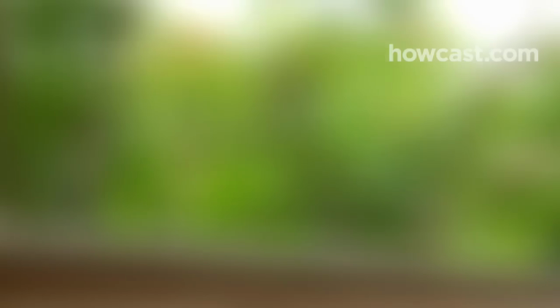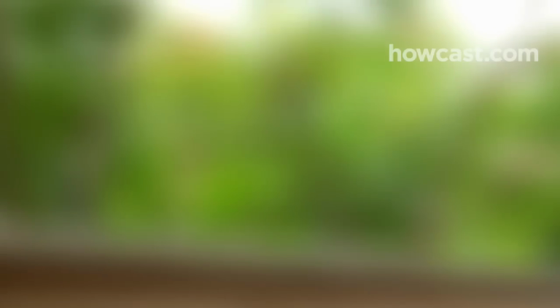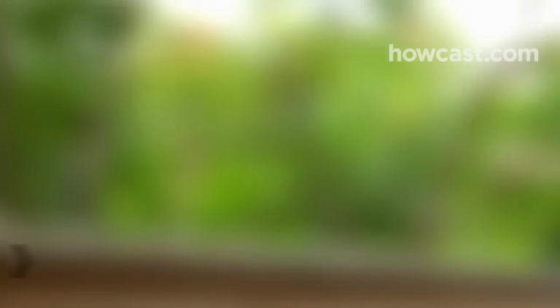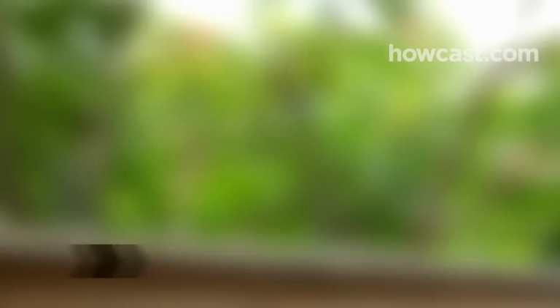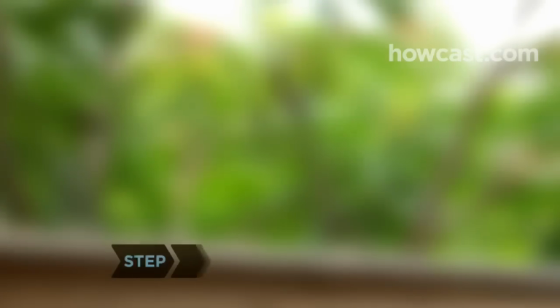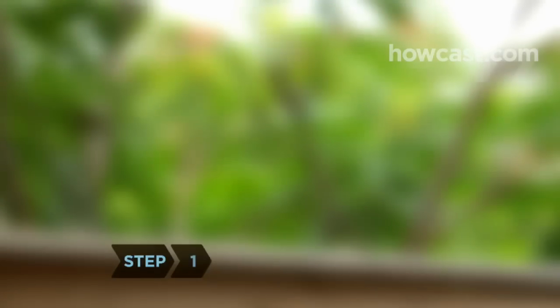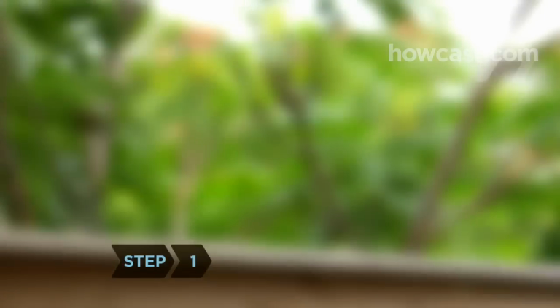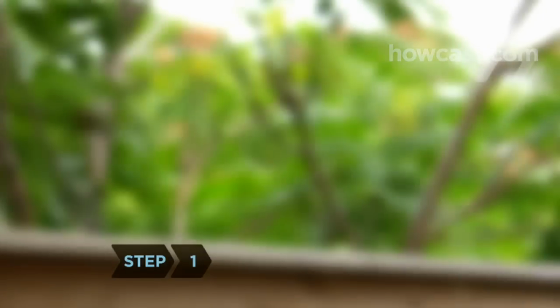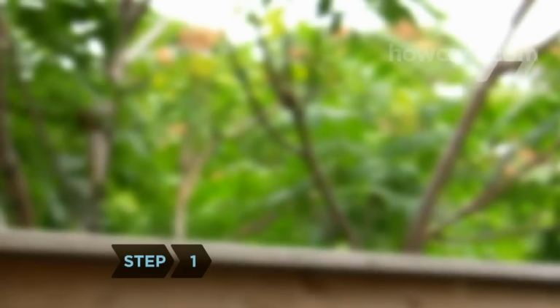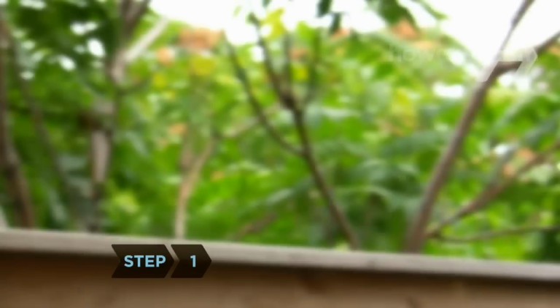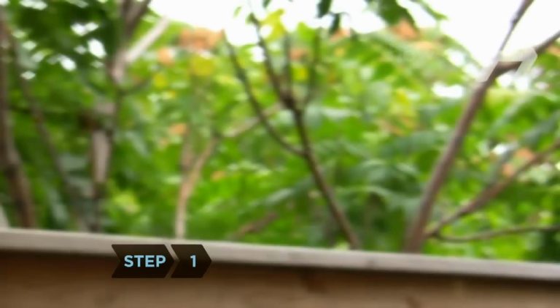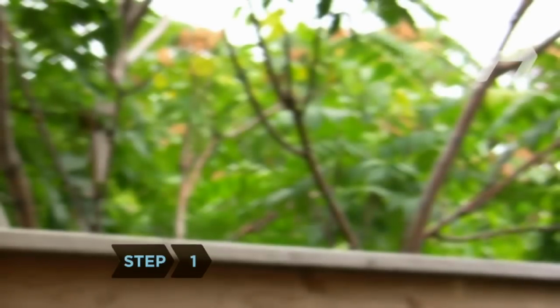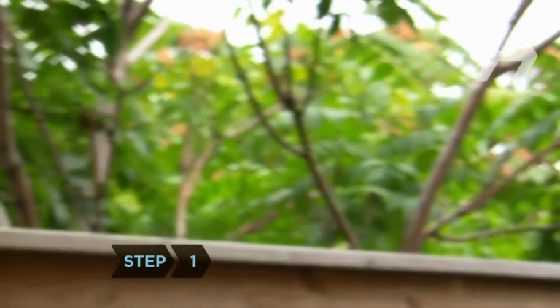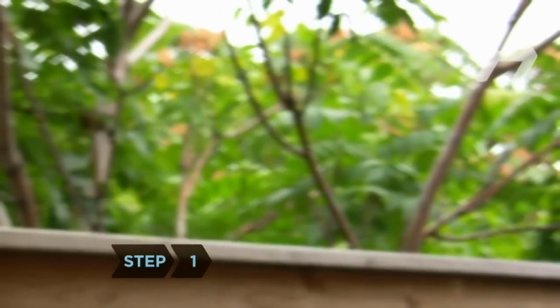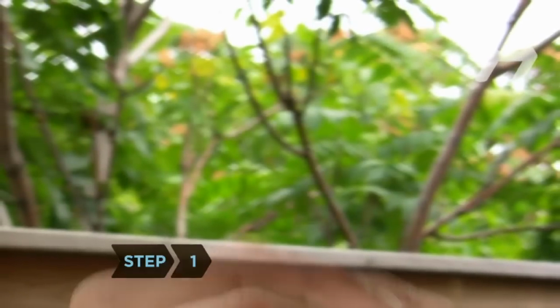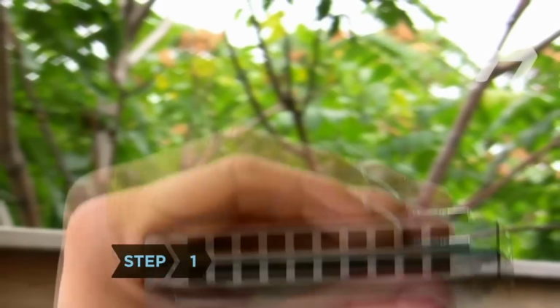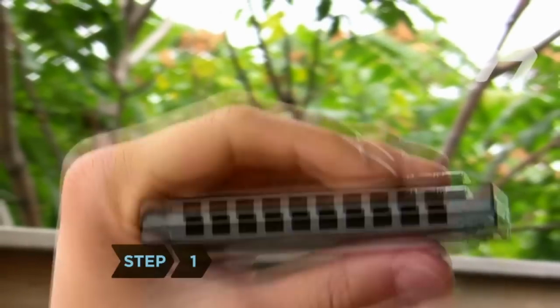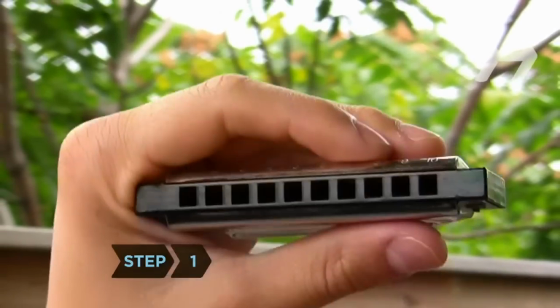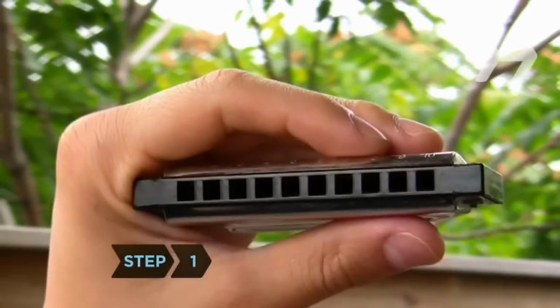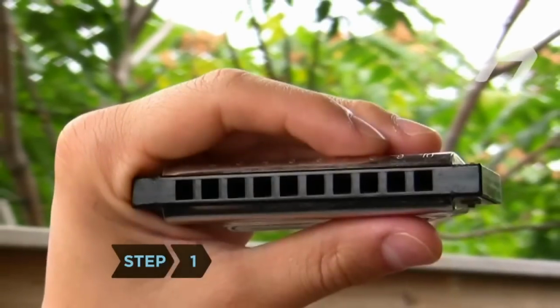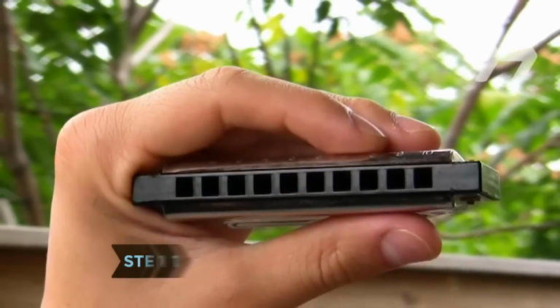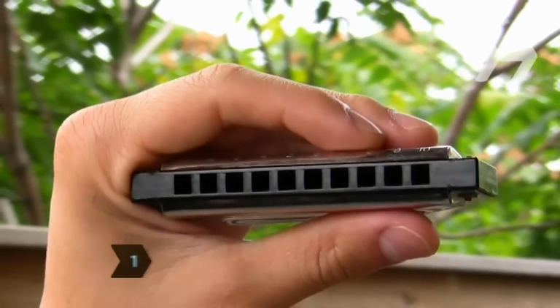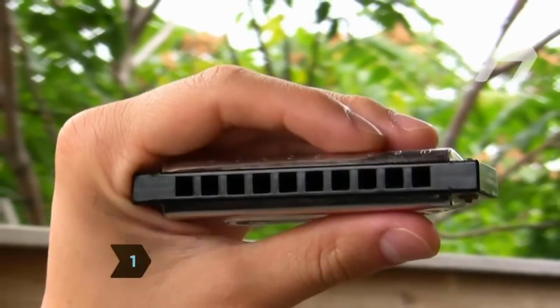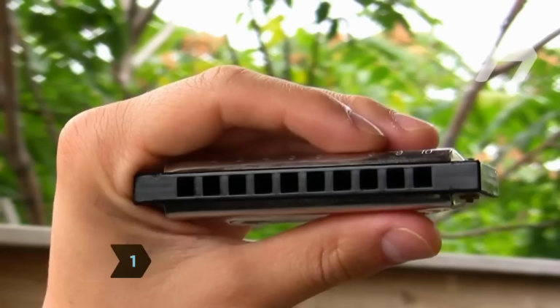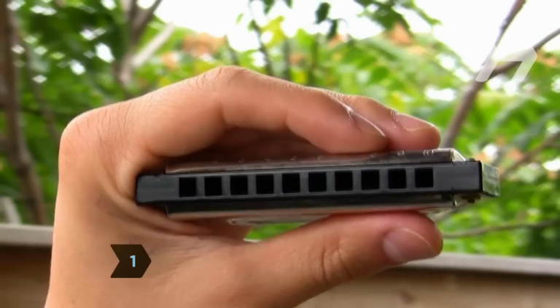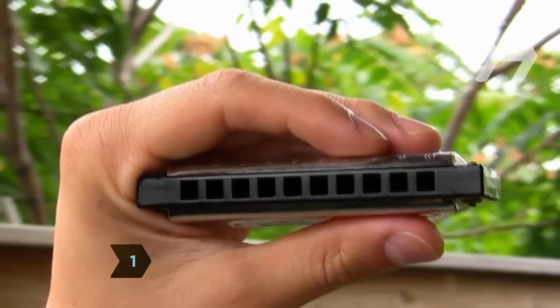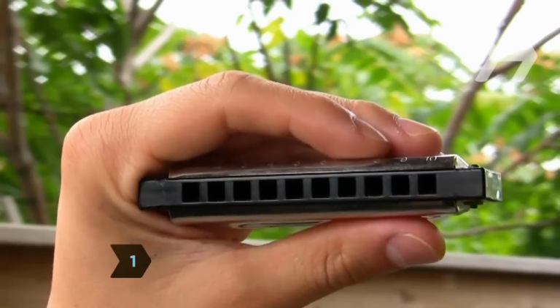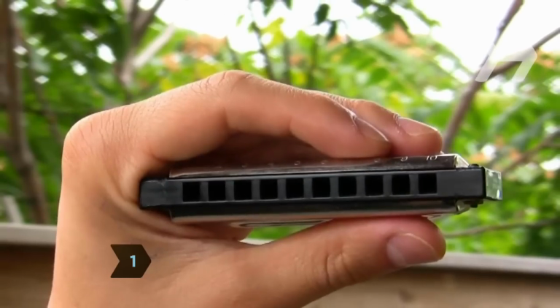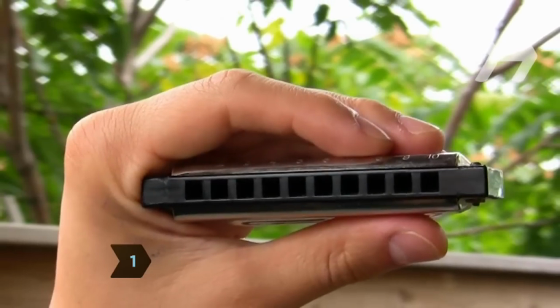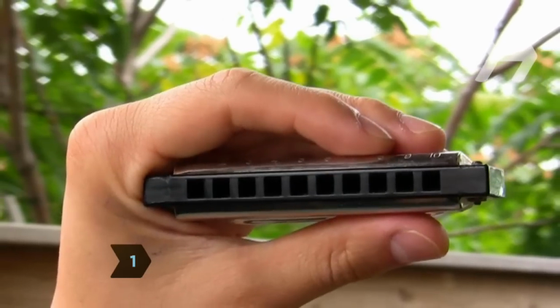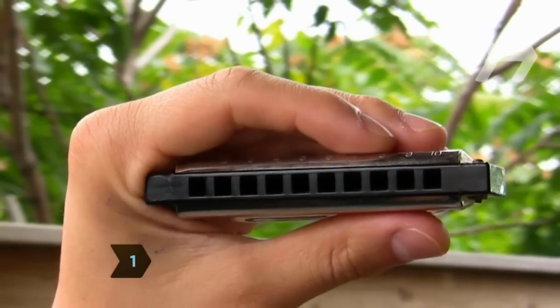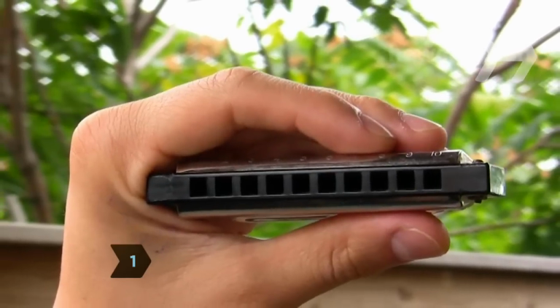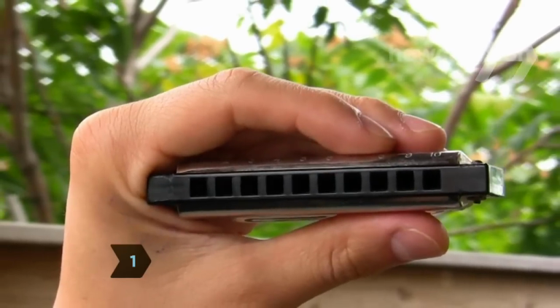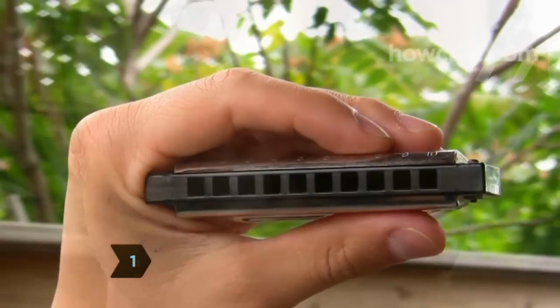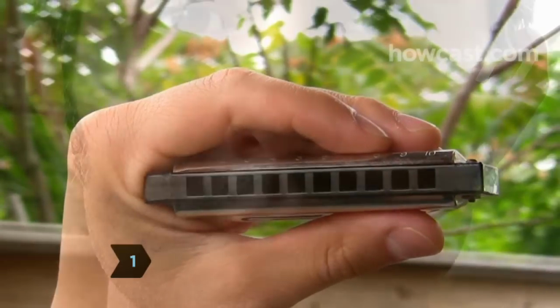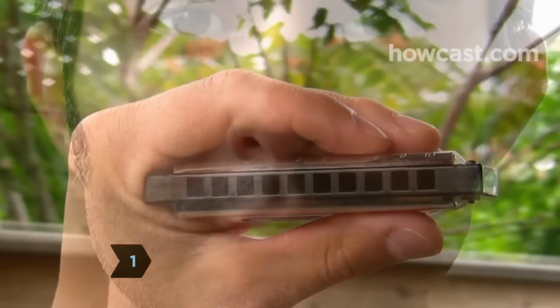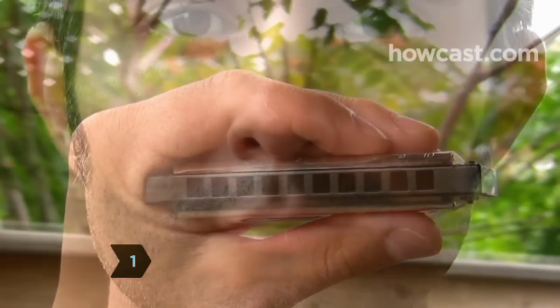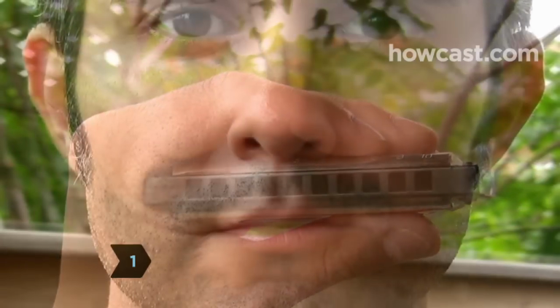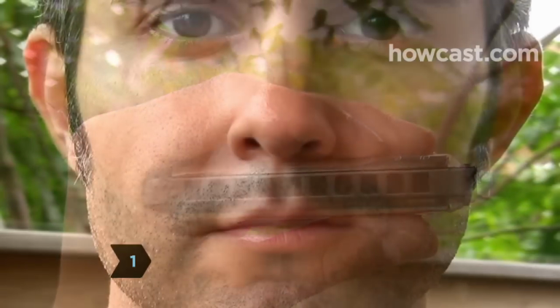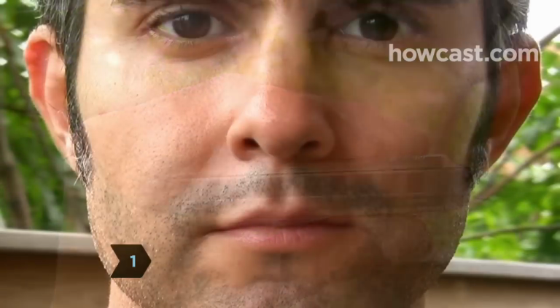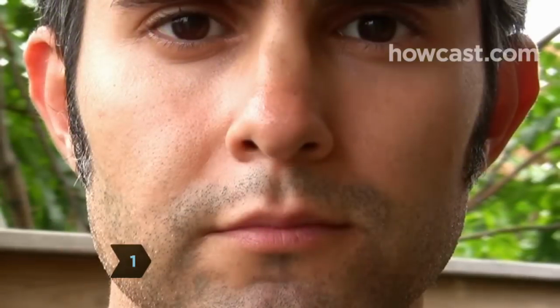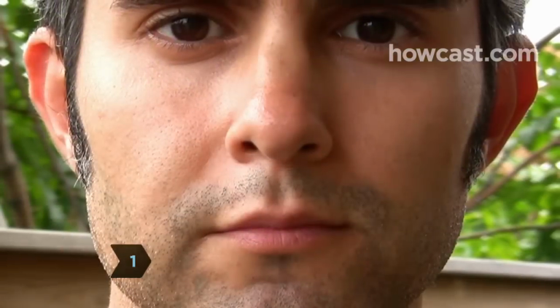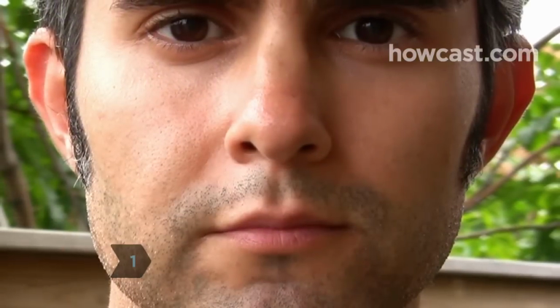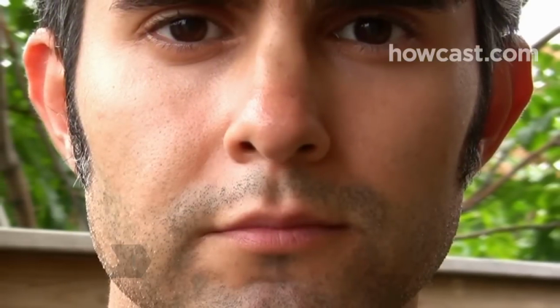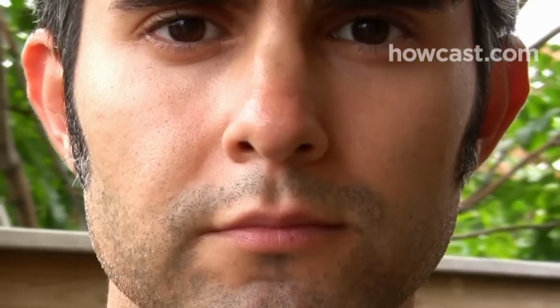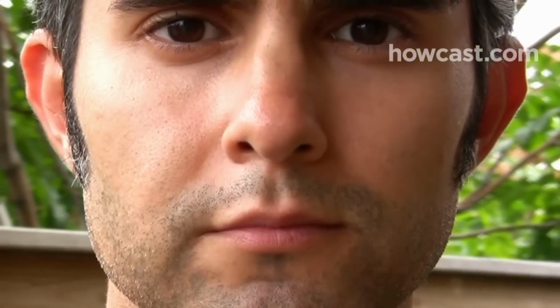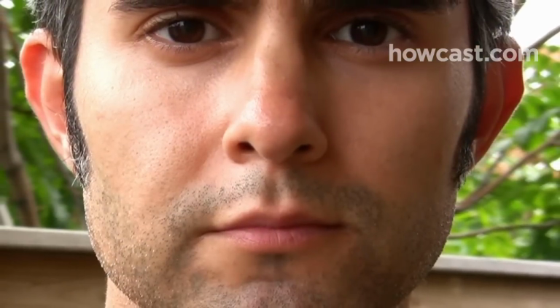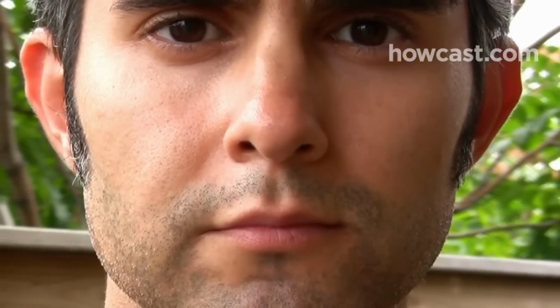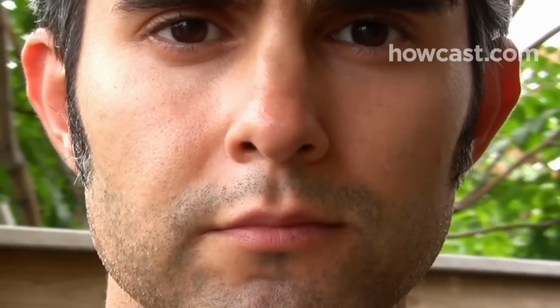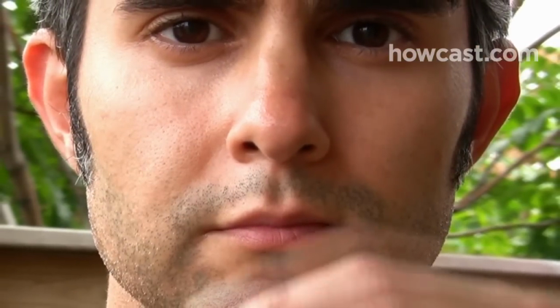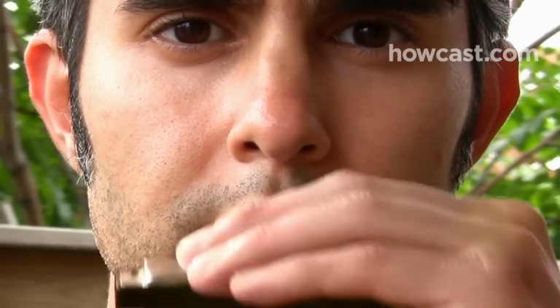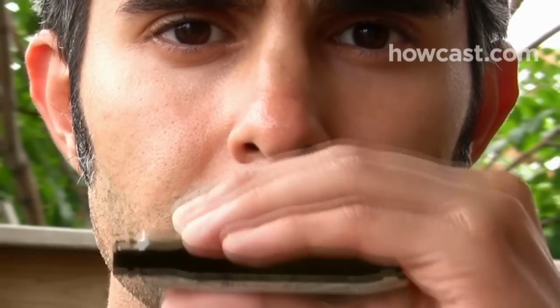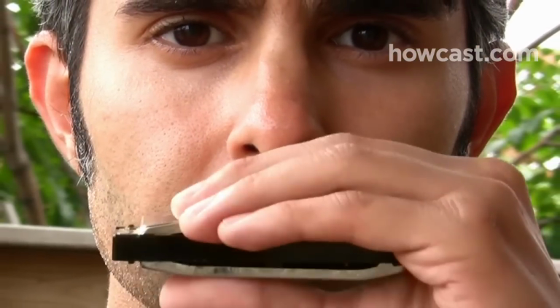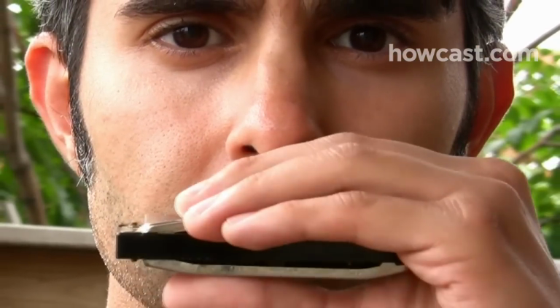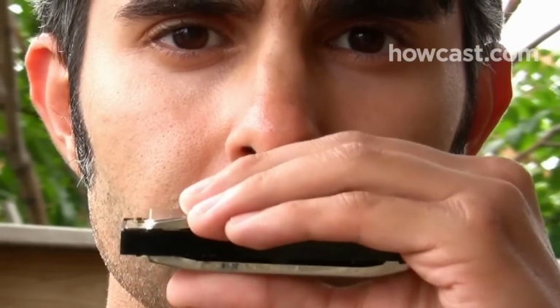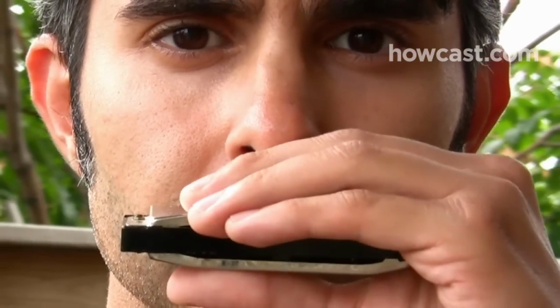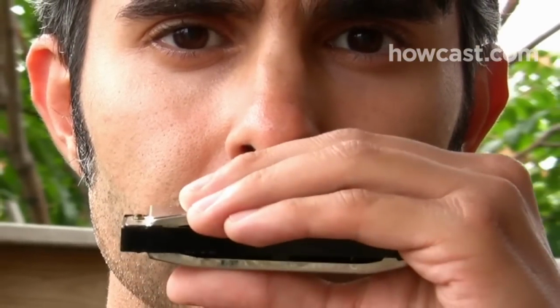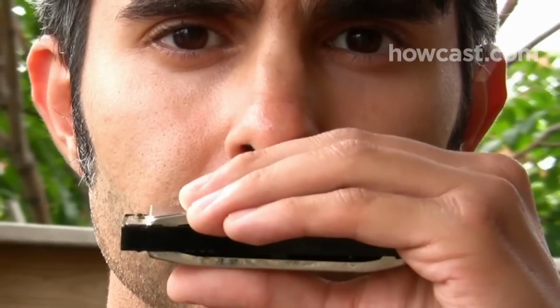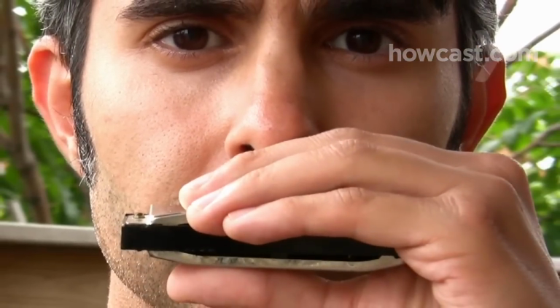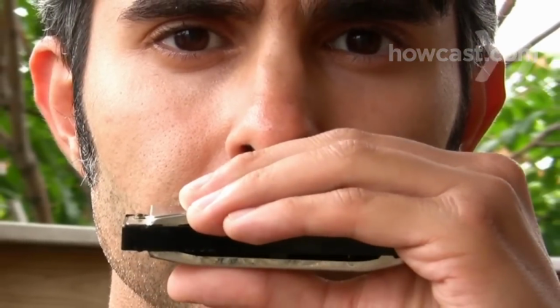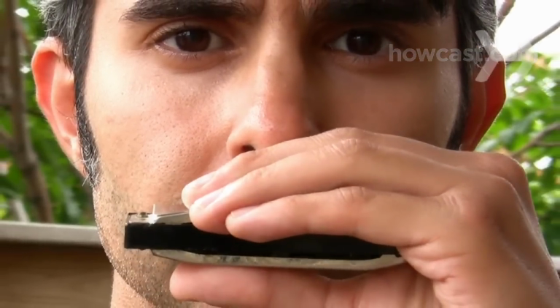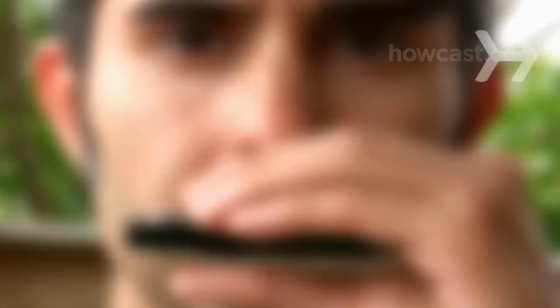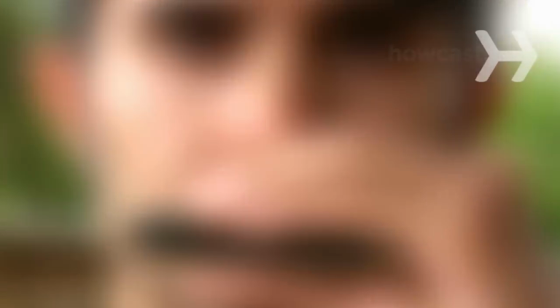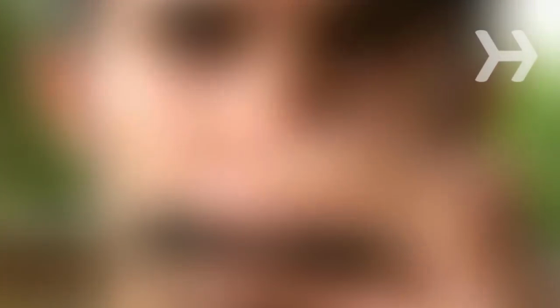Step 1. Get ready to play by holding the harmonica in one hand, grid toward your face, clamped in the crook of your forefinger and thumb.